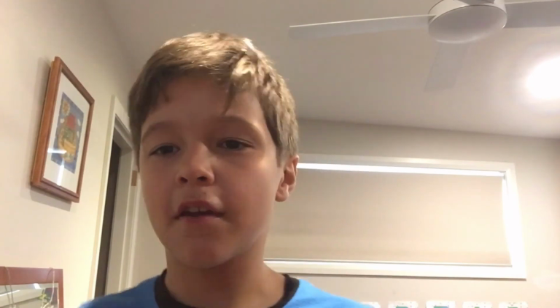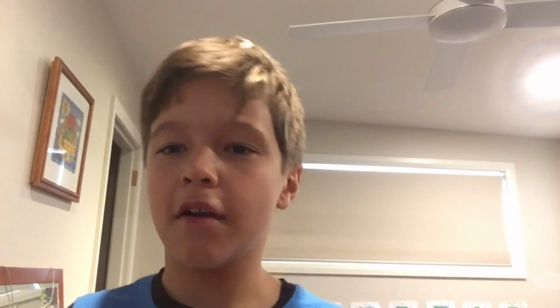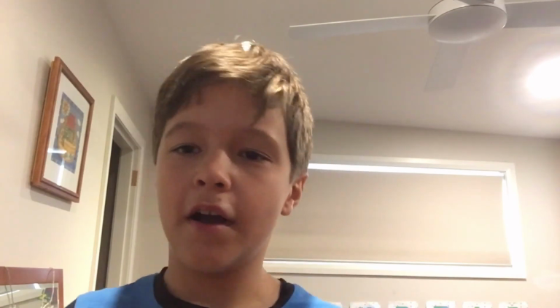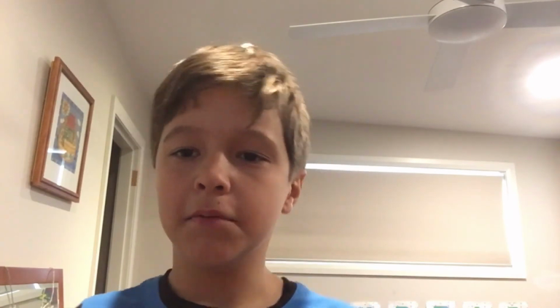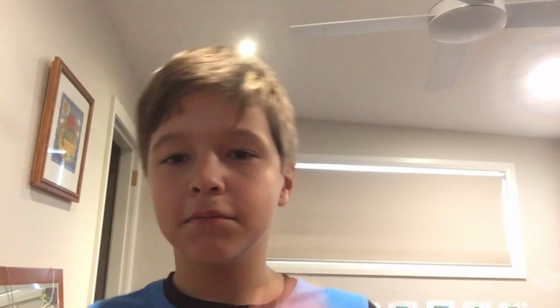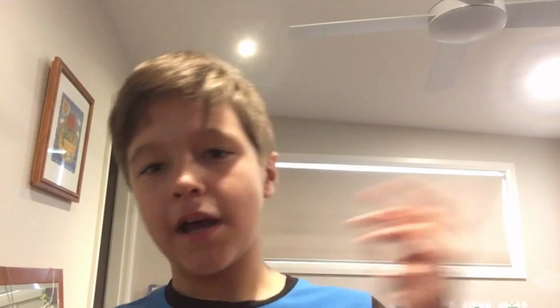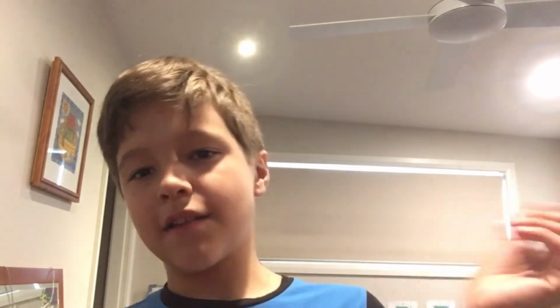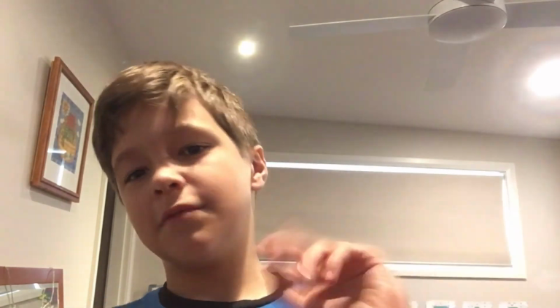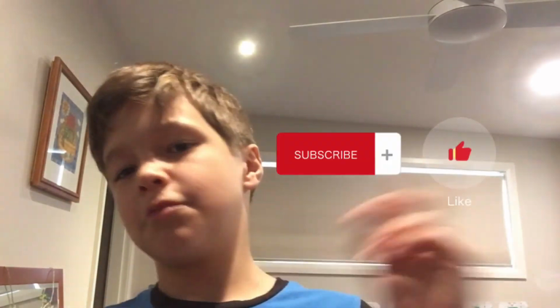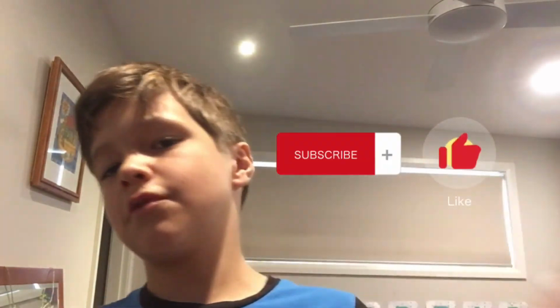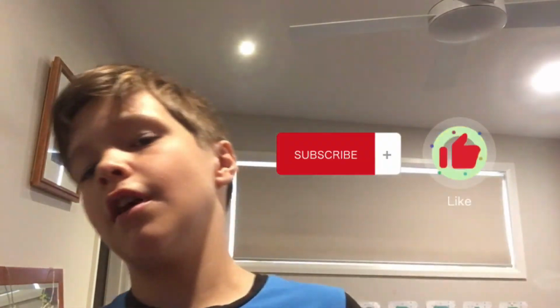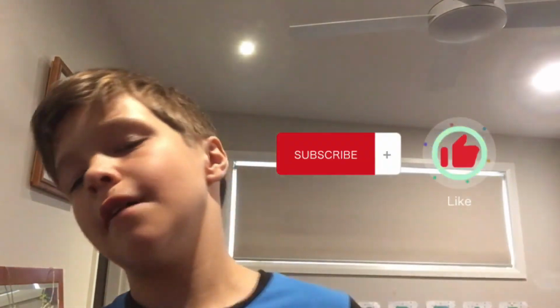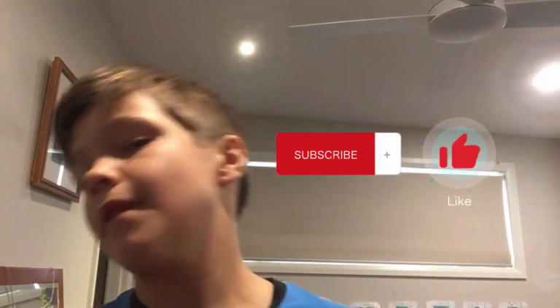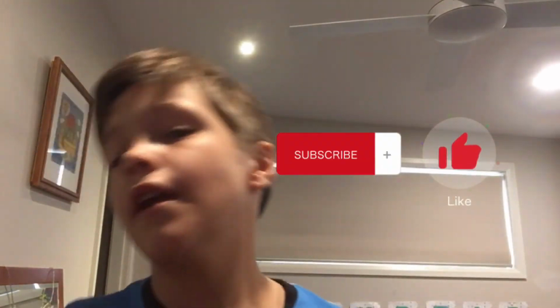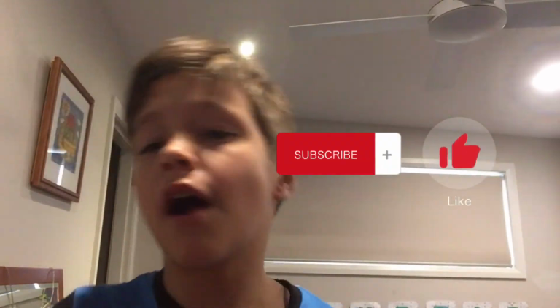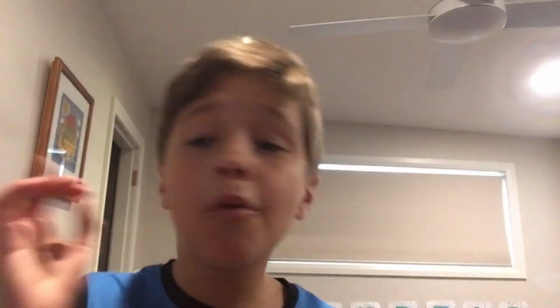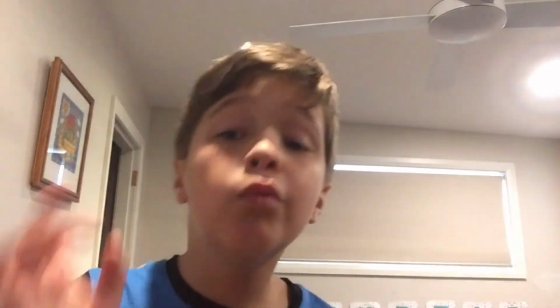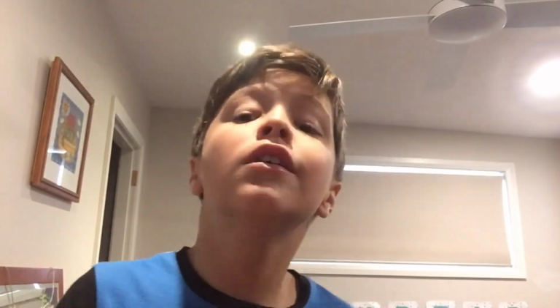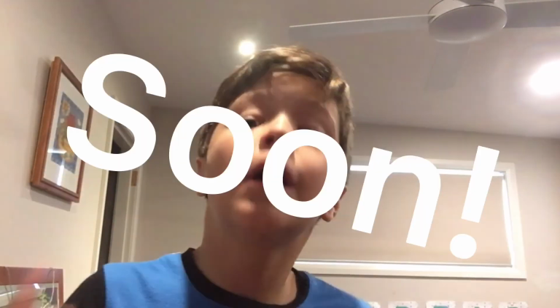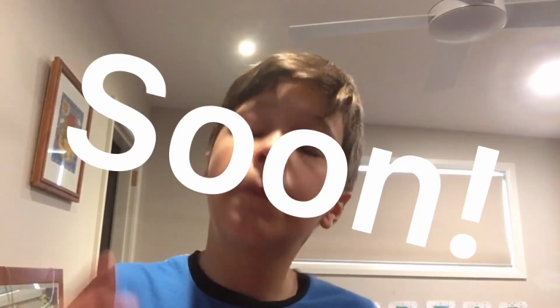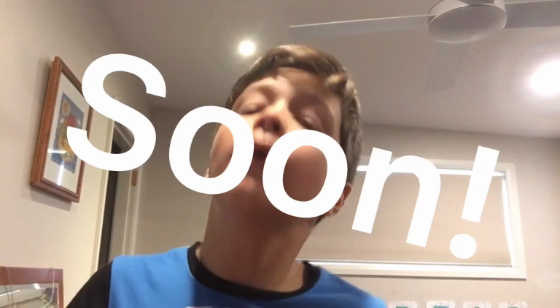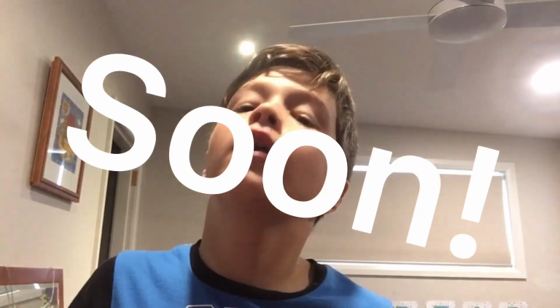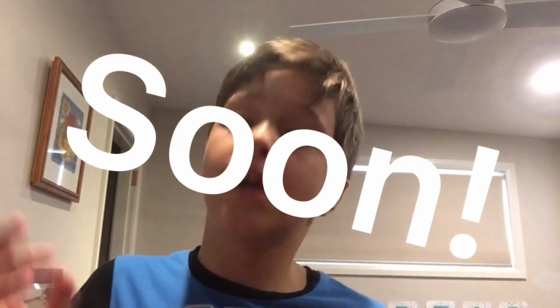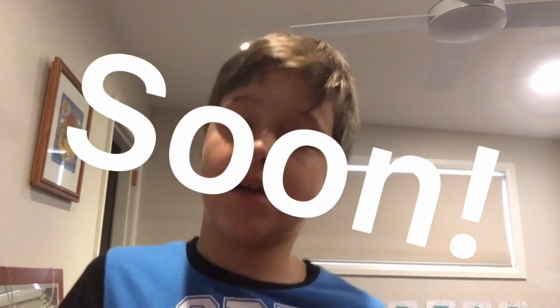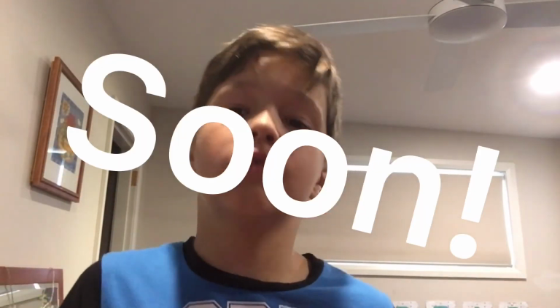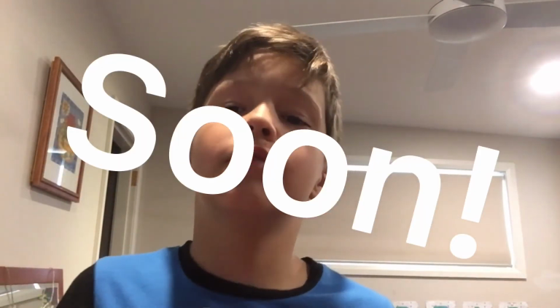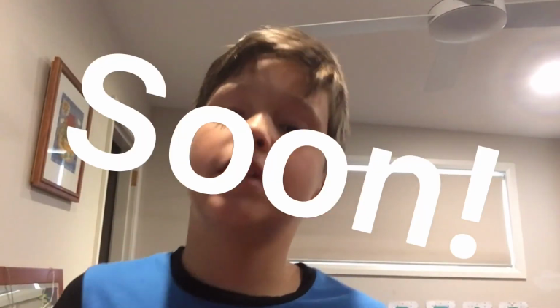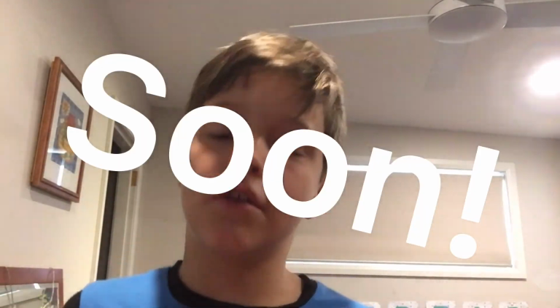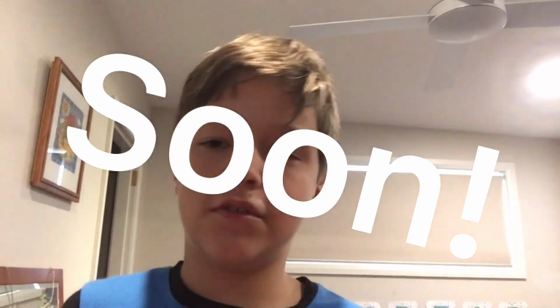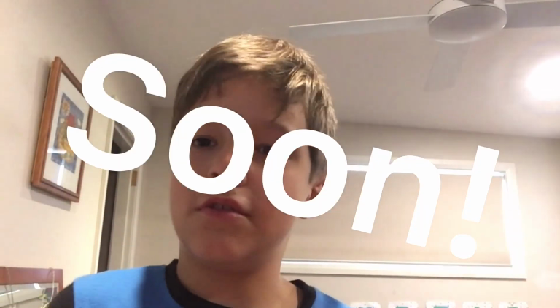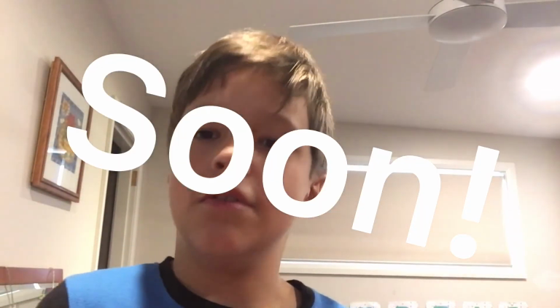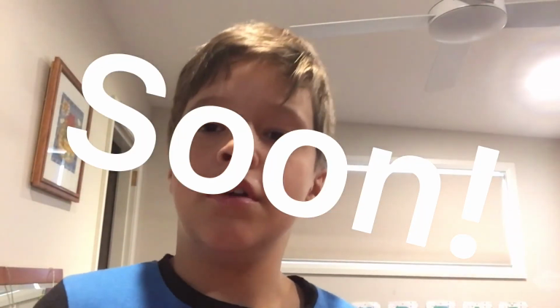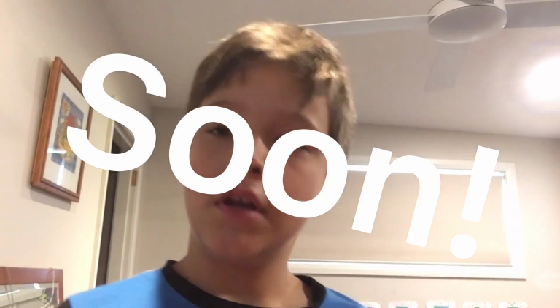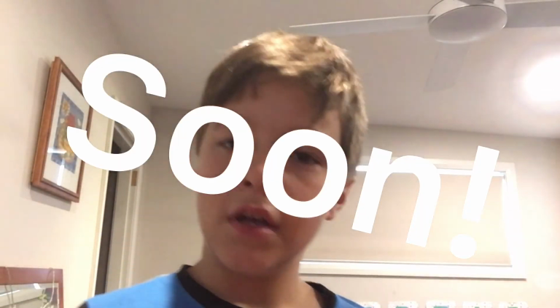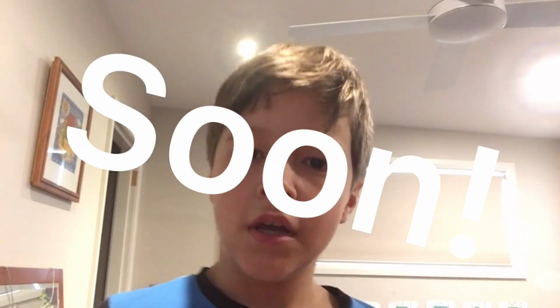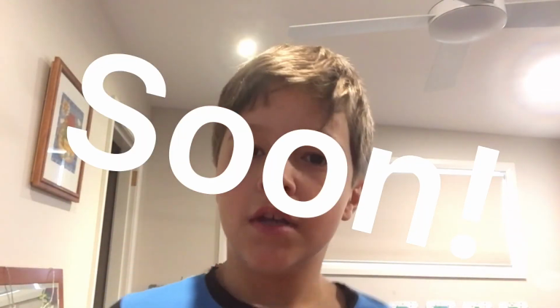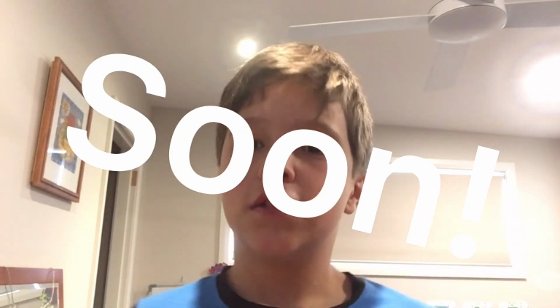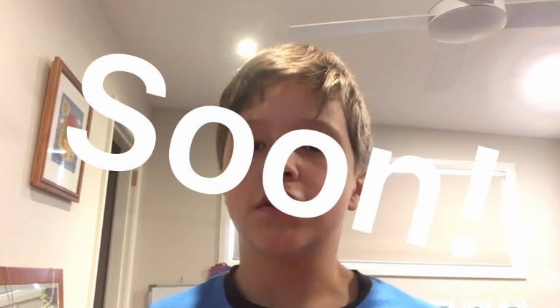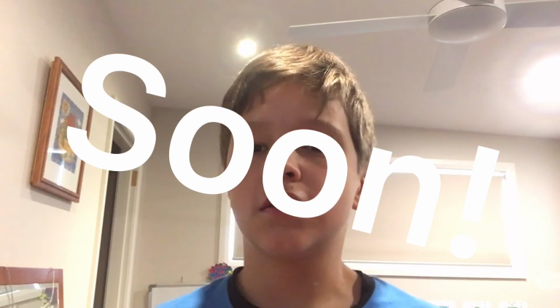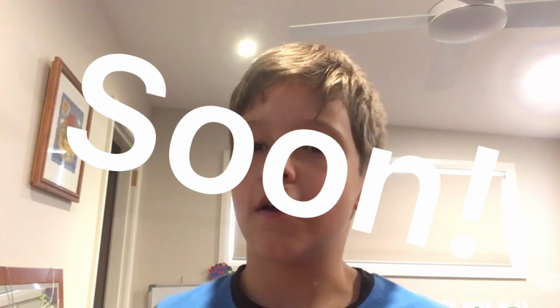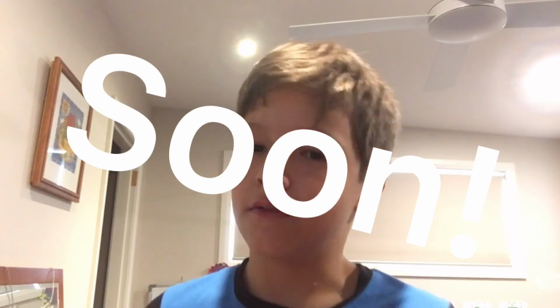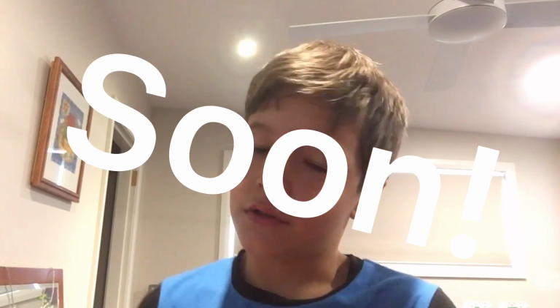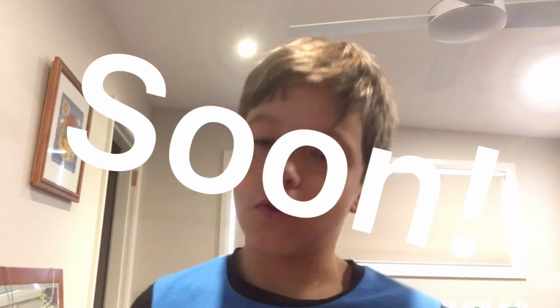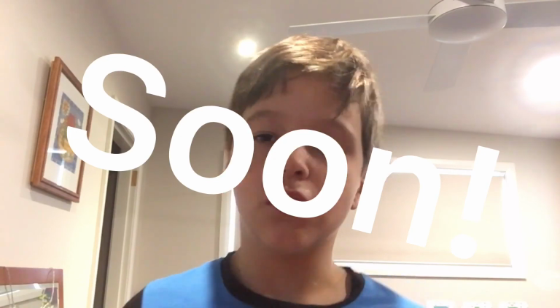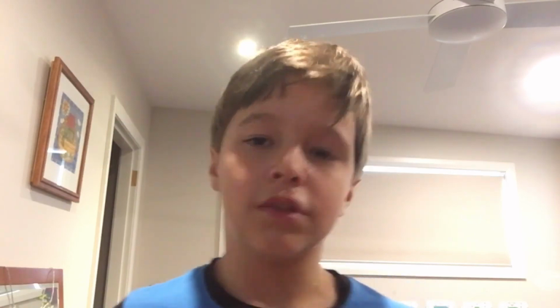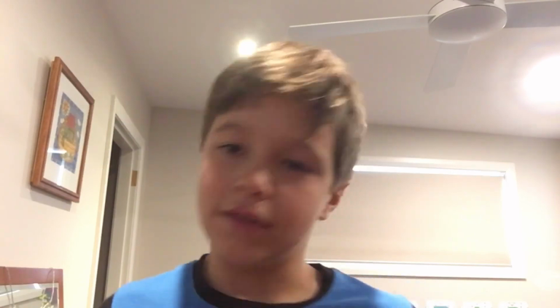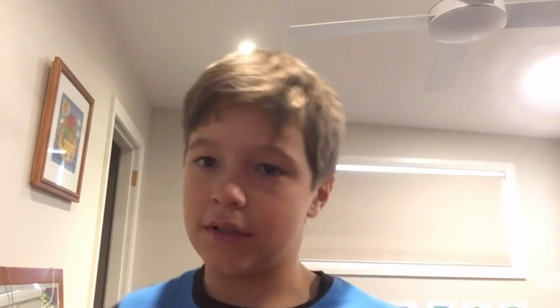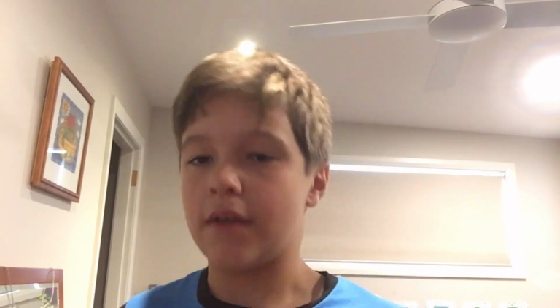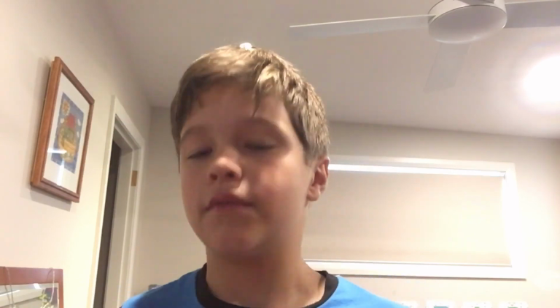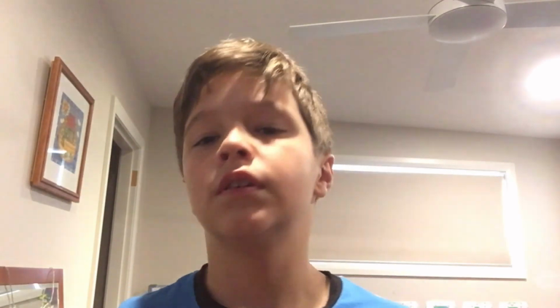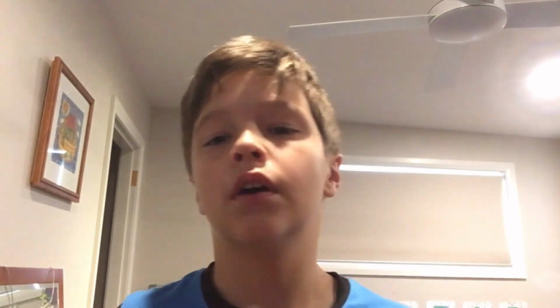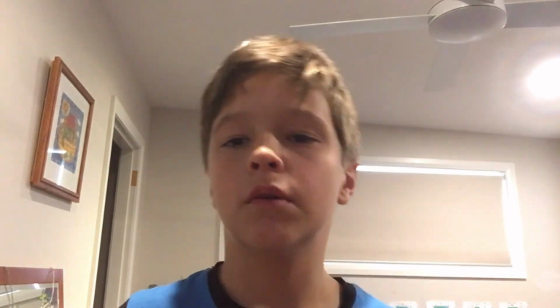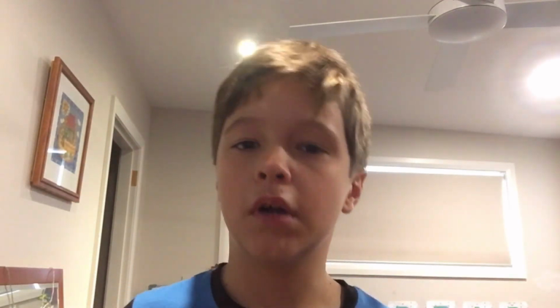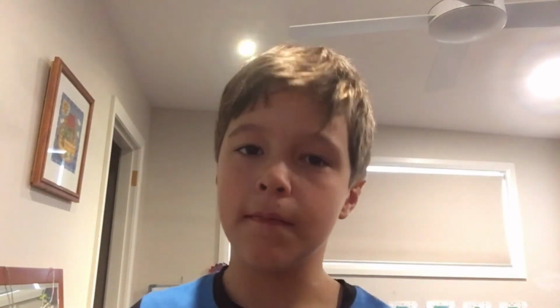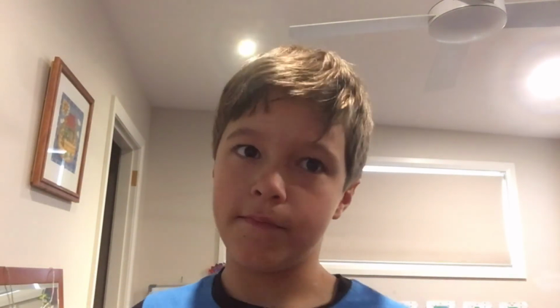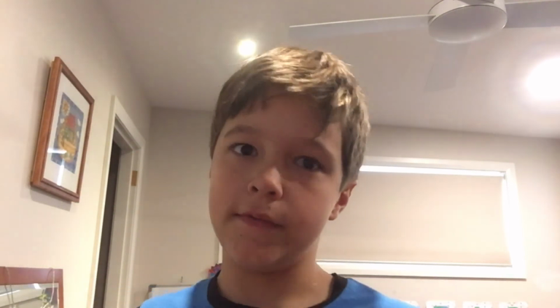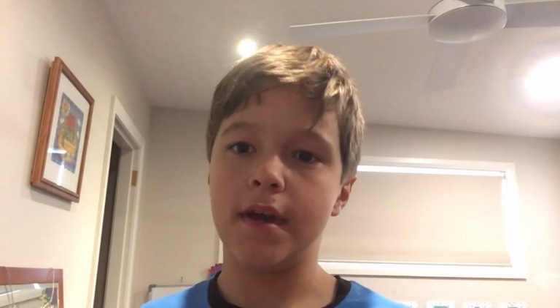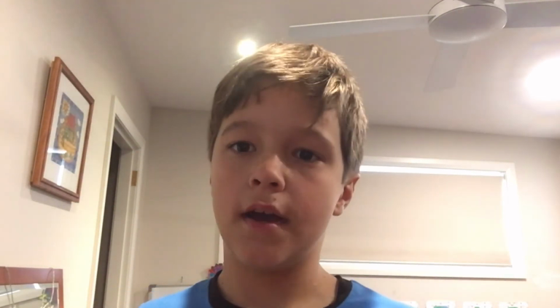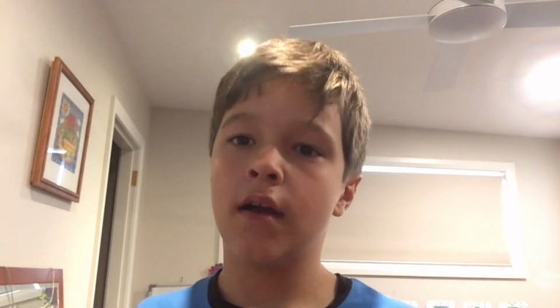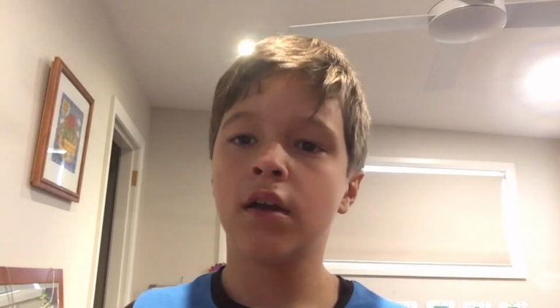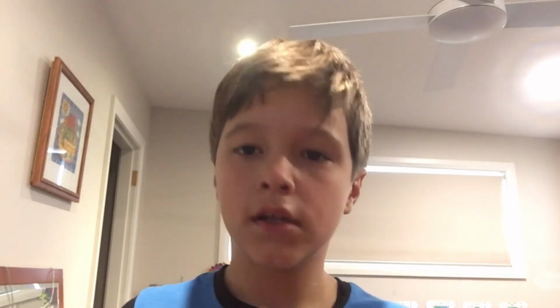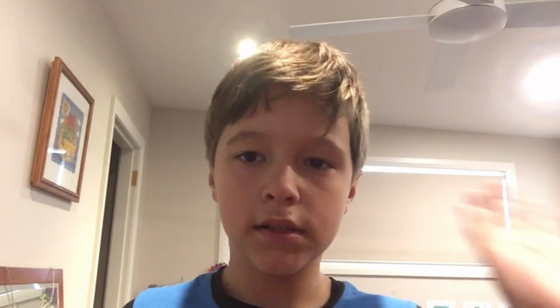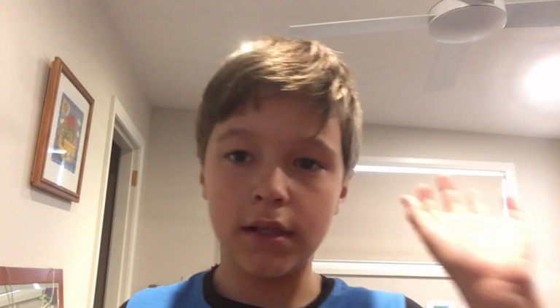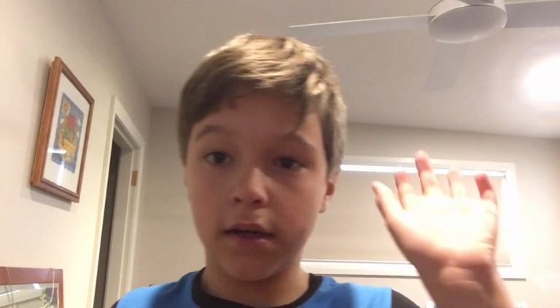So like and subscribe, and I will upload an actual video soon. It's just out of school and stuff, so yeah — see ya!